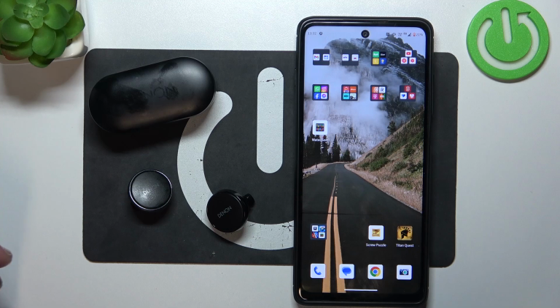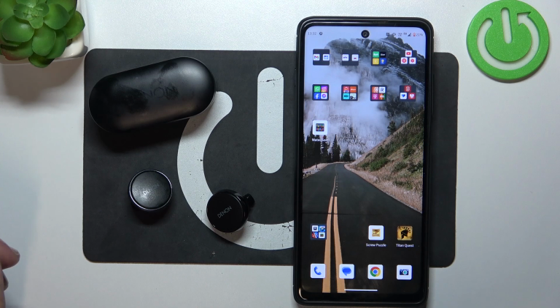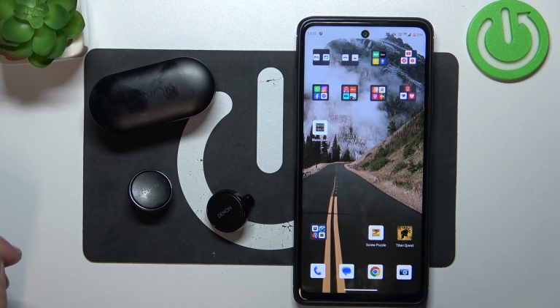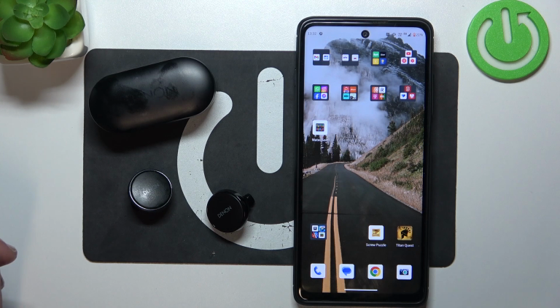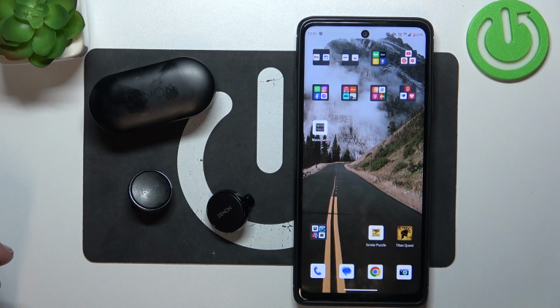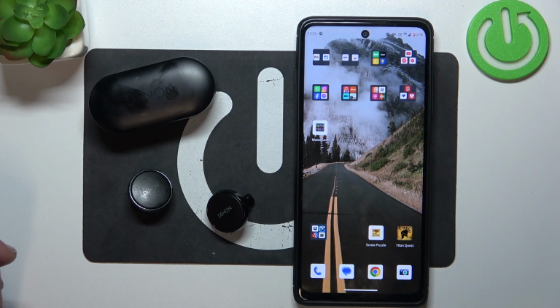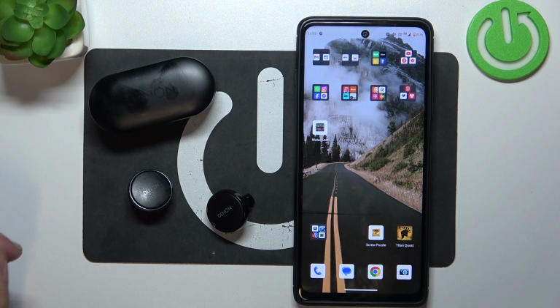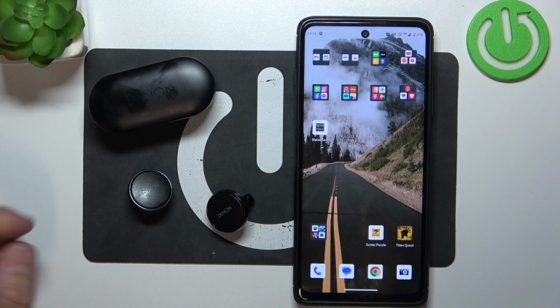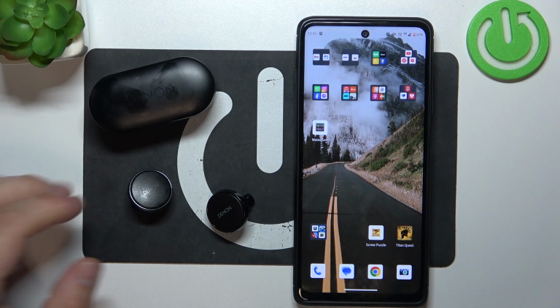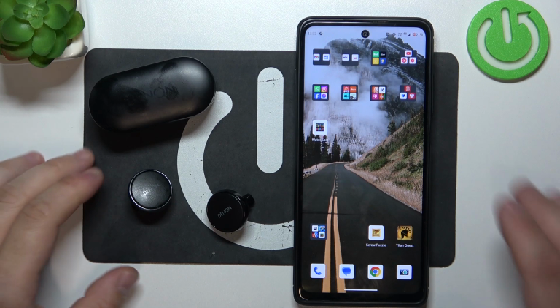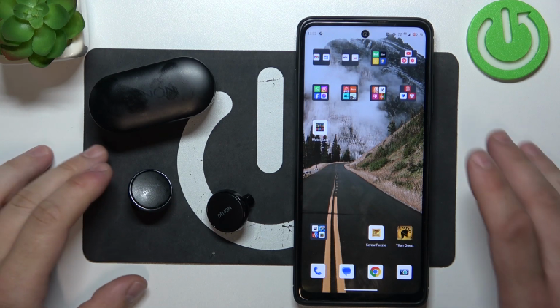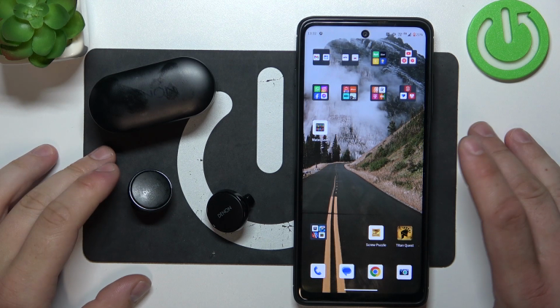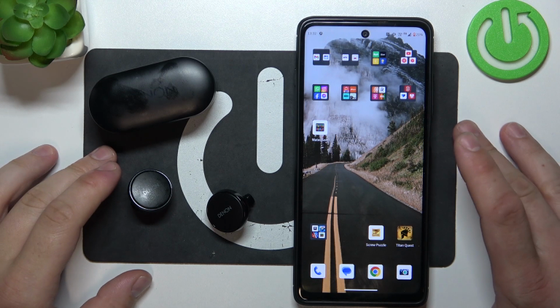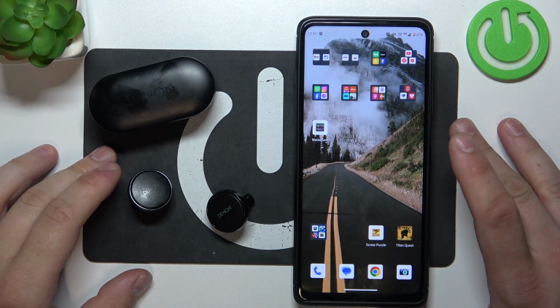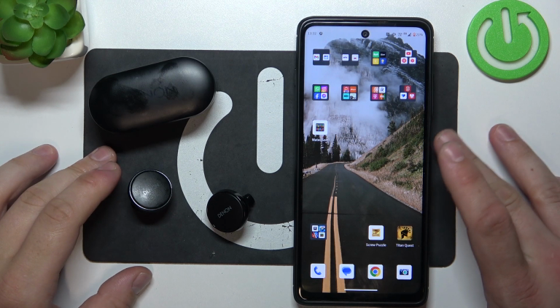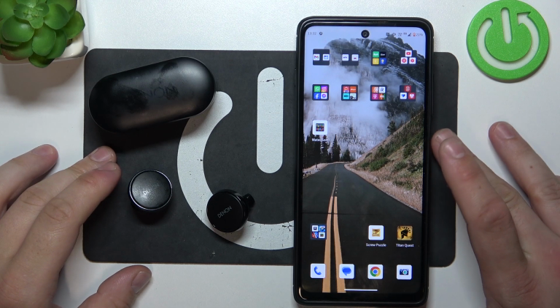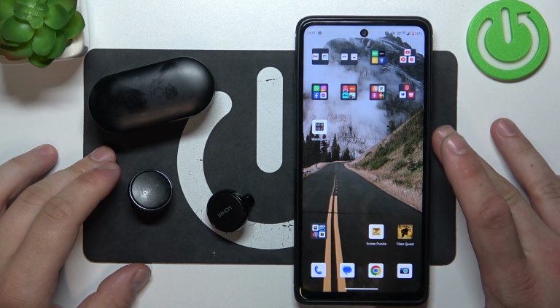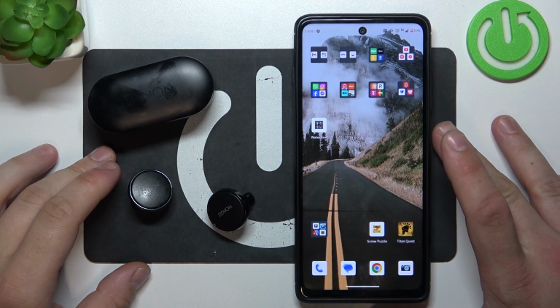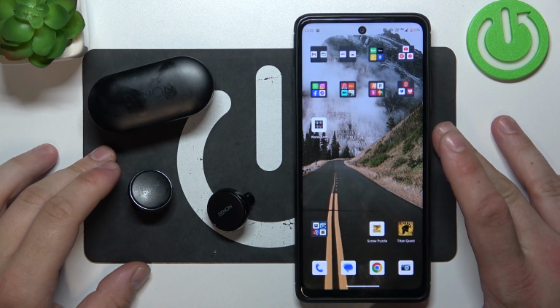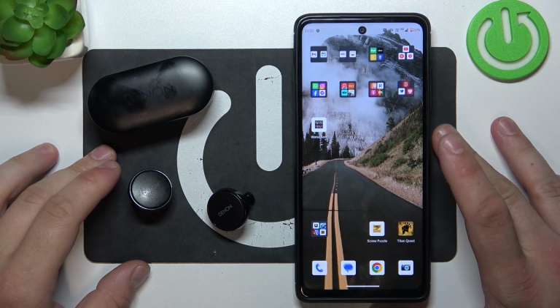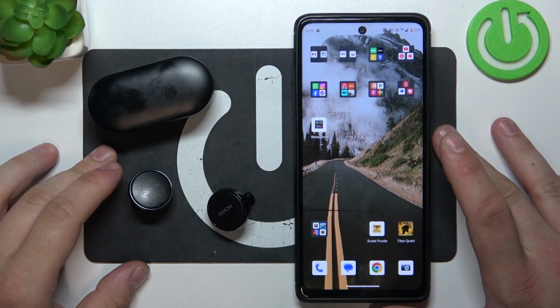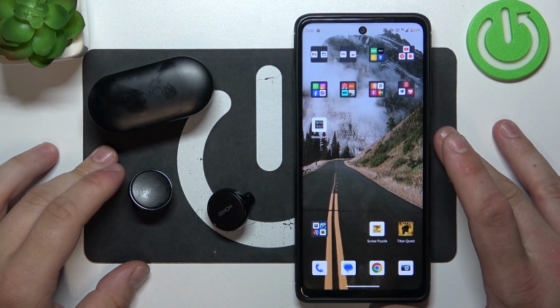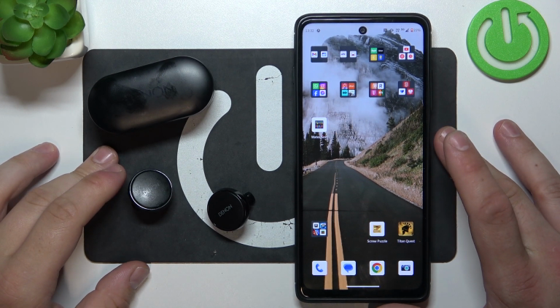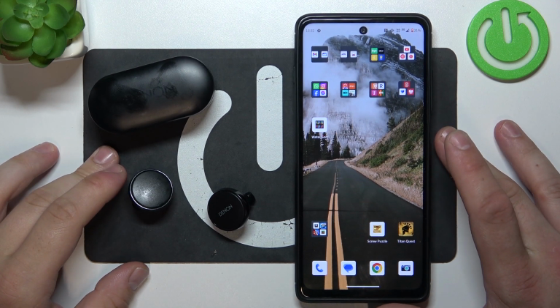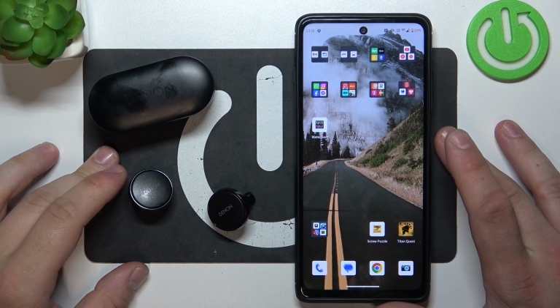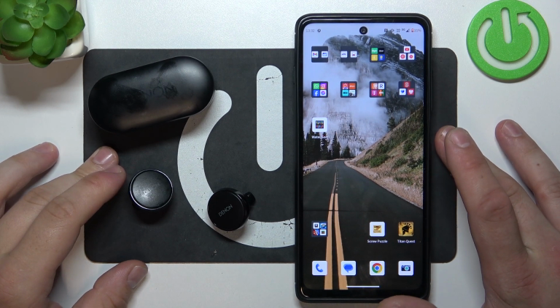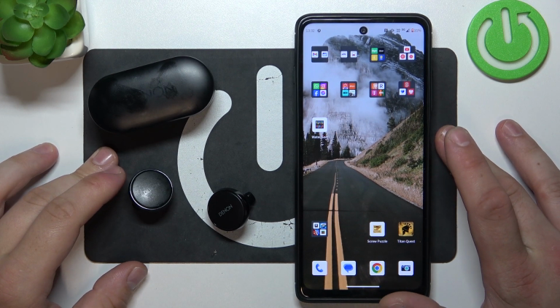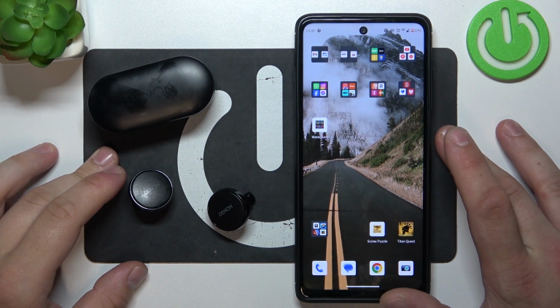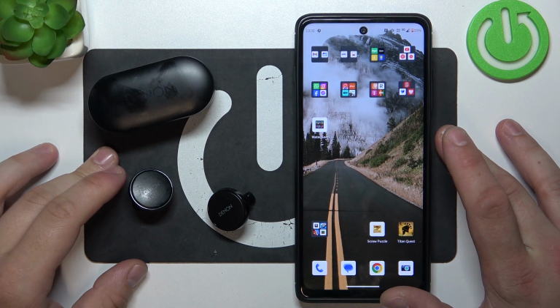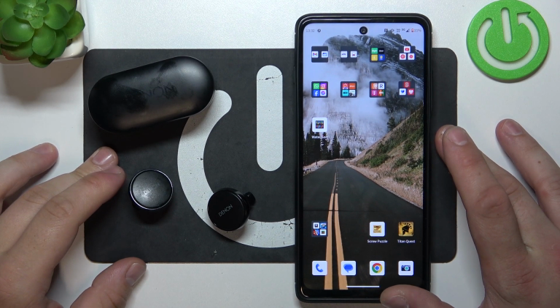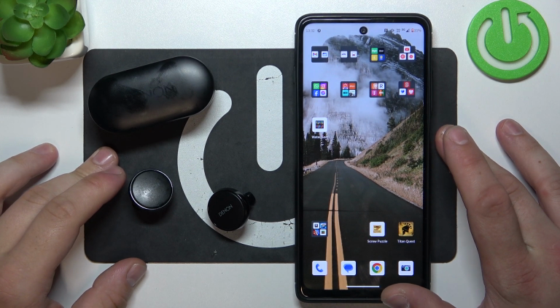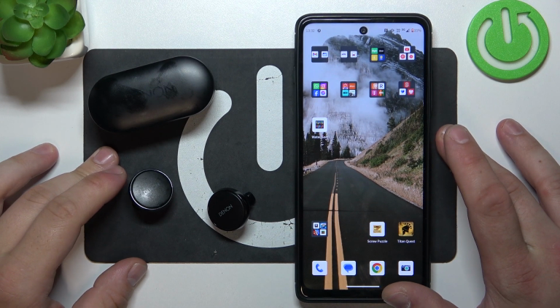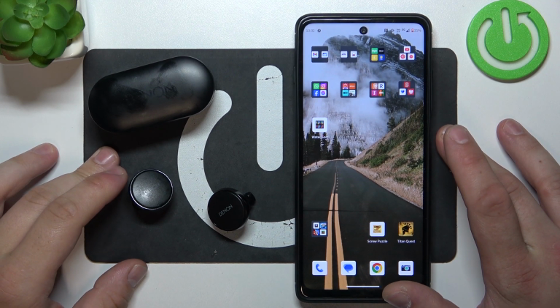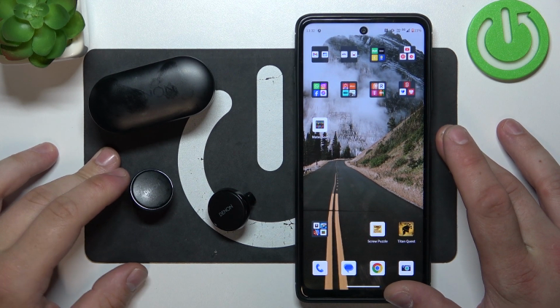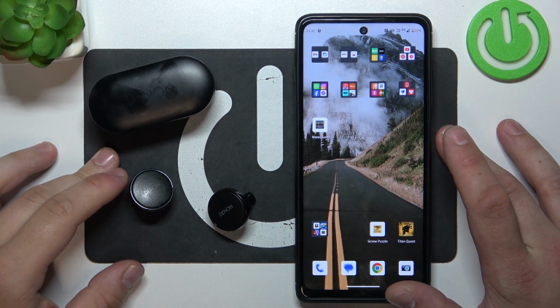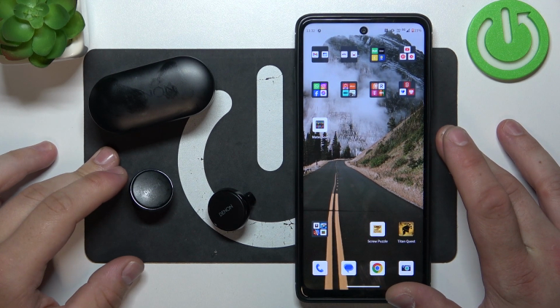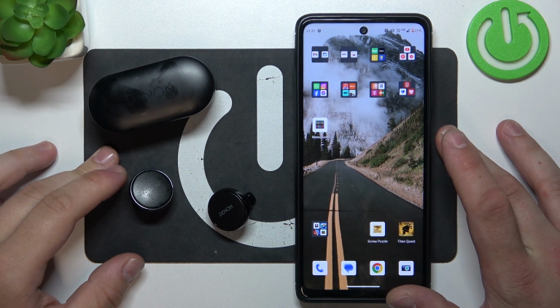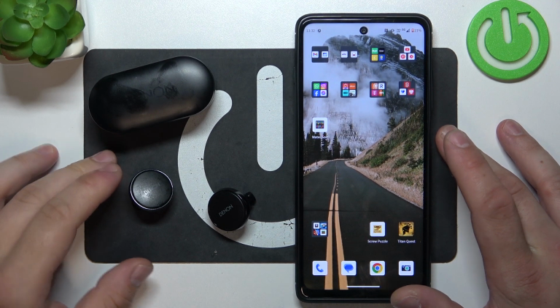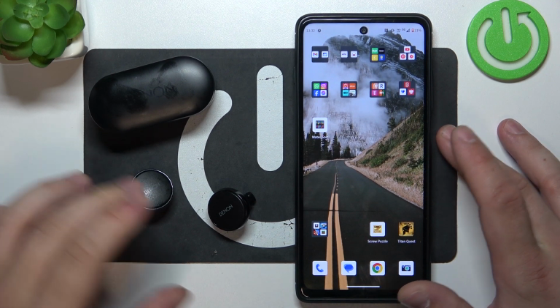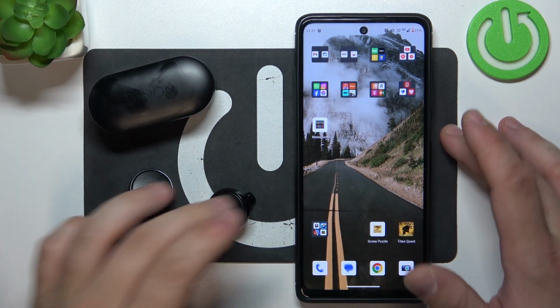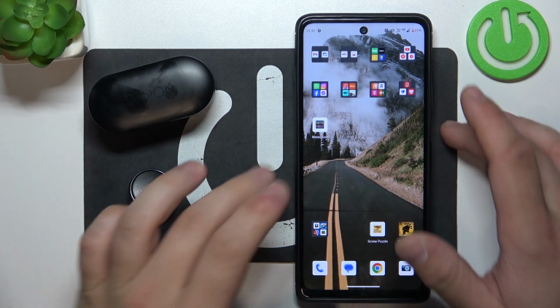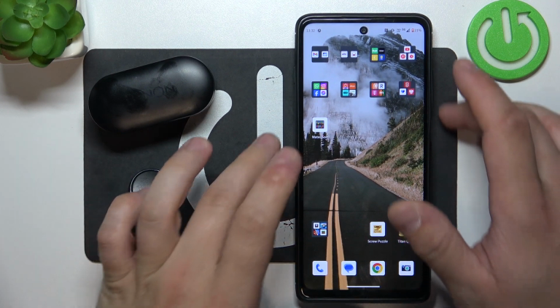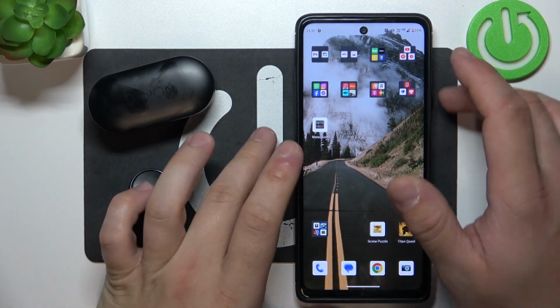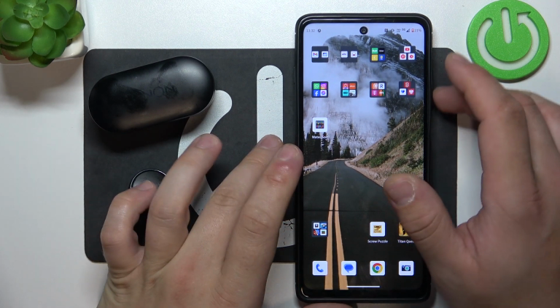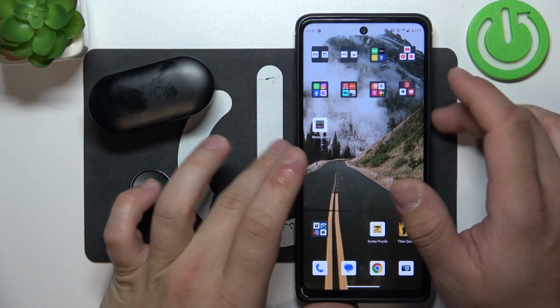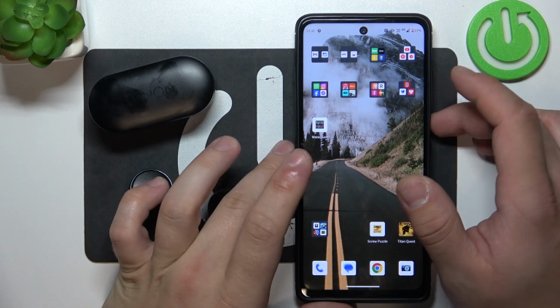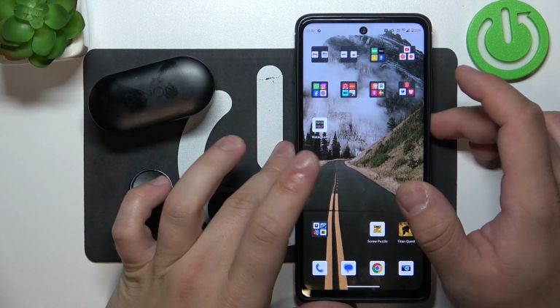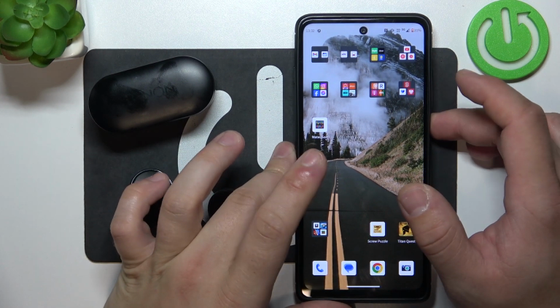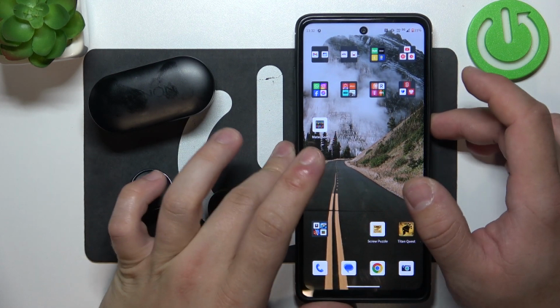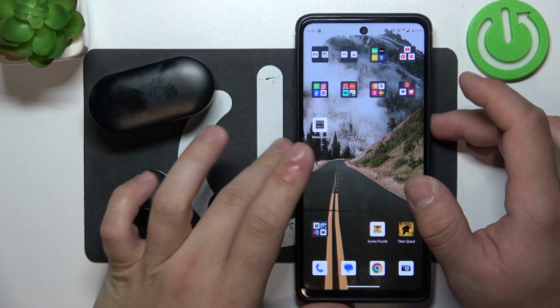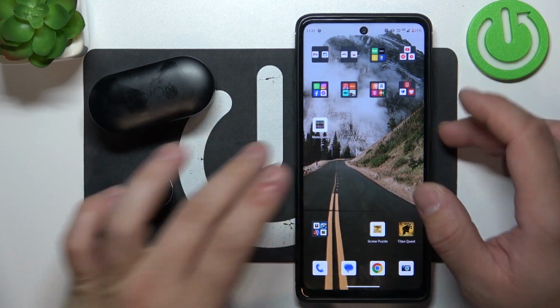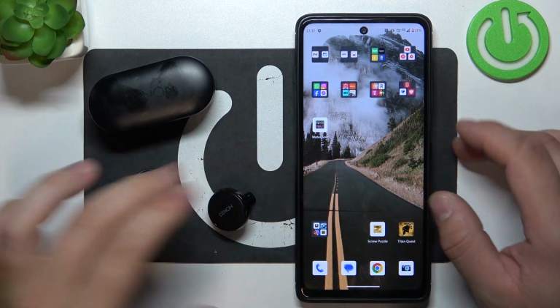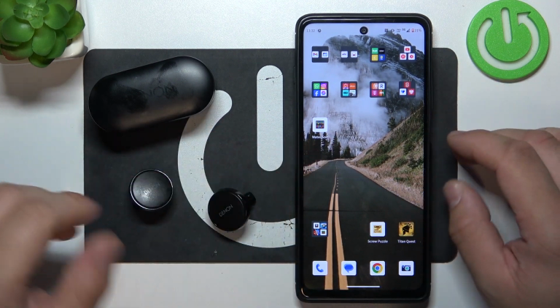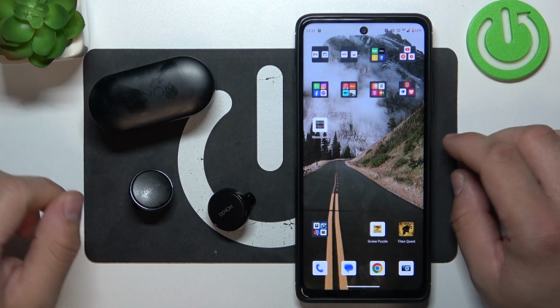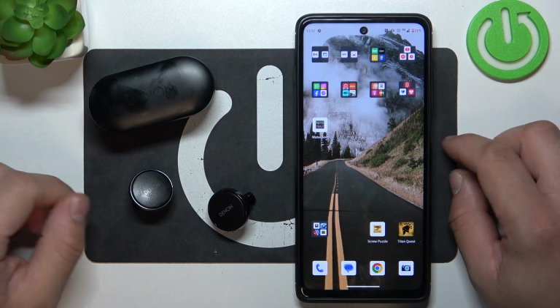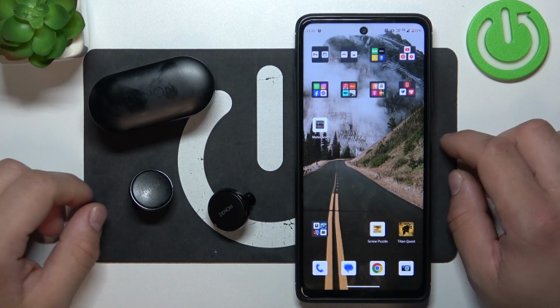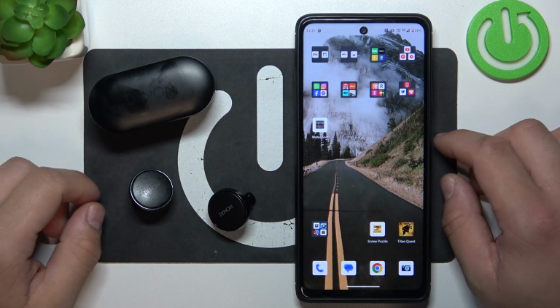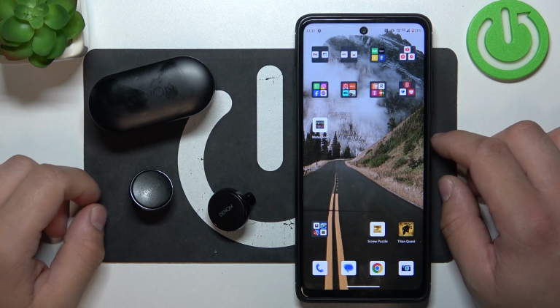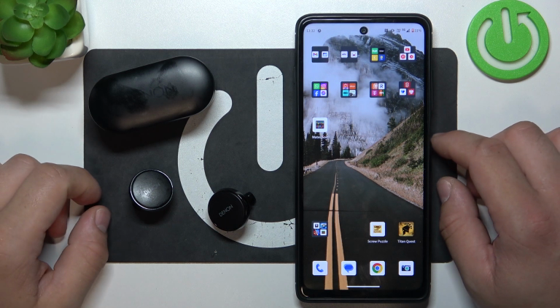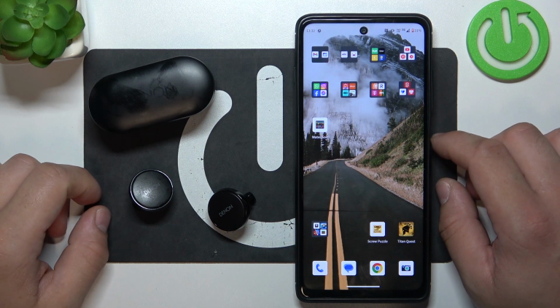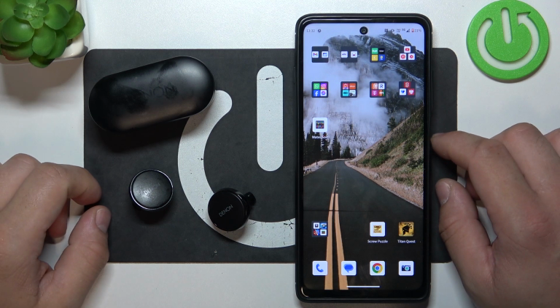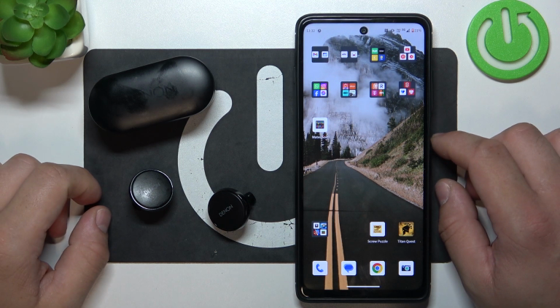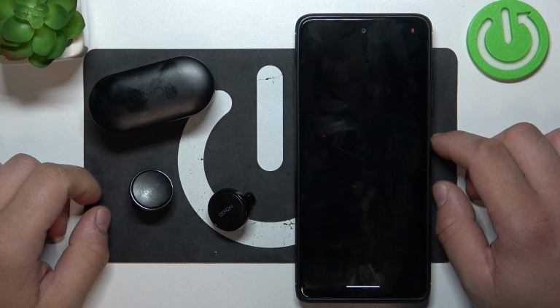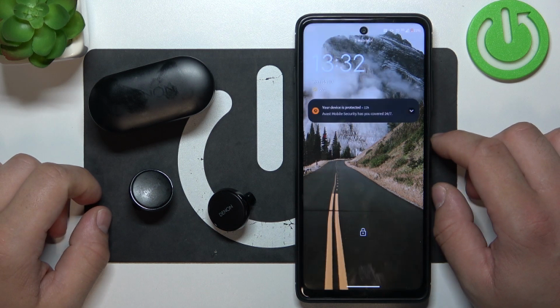Hello. In front of me I've got the non-Pearl Pro. In this video I'll show you how to perform a soft reset of your earbuds.